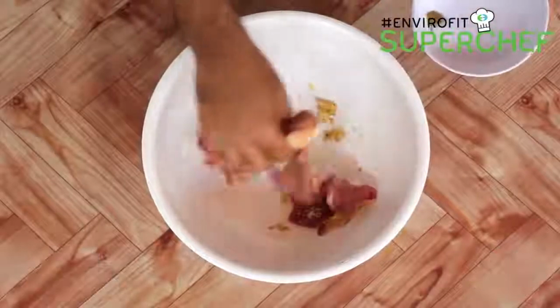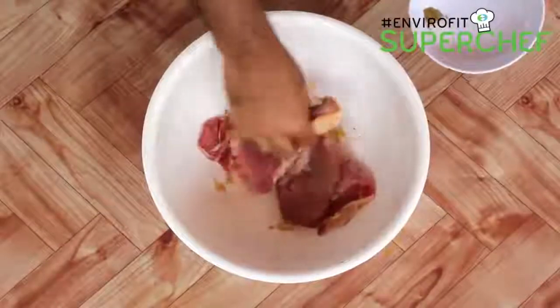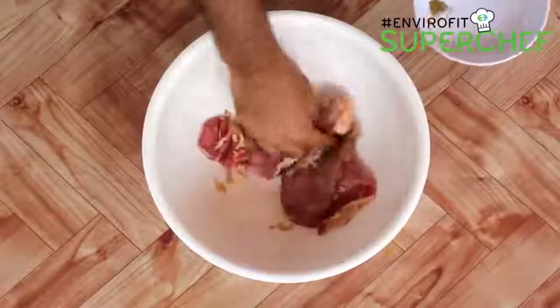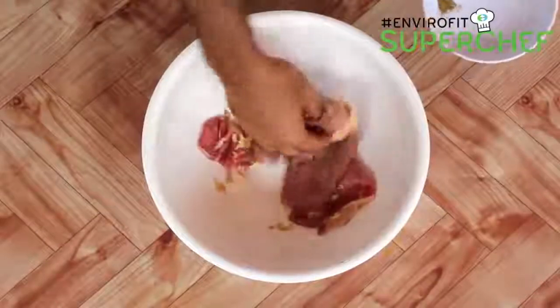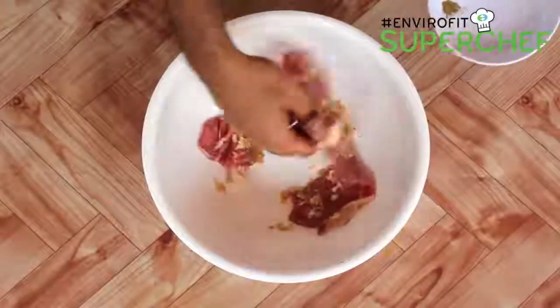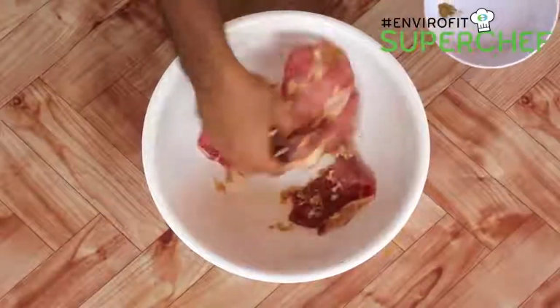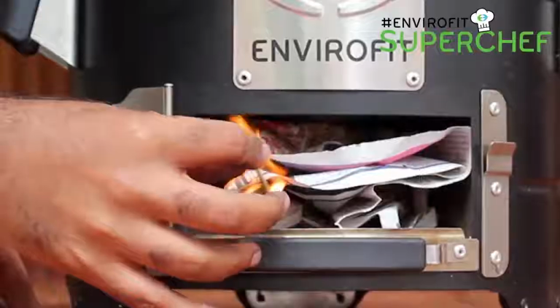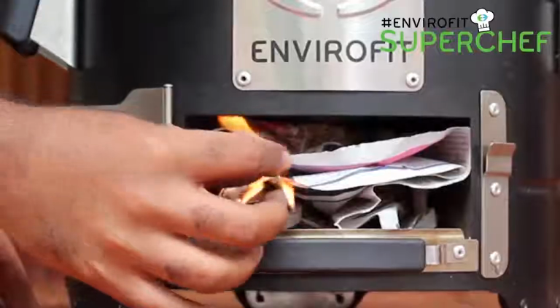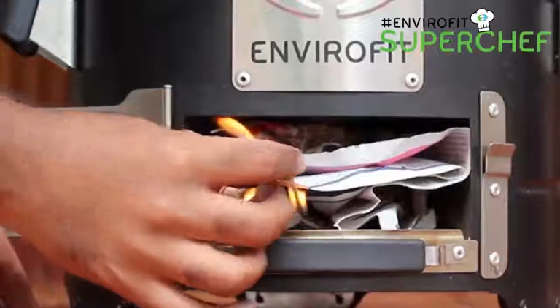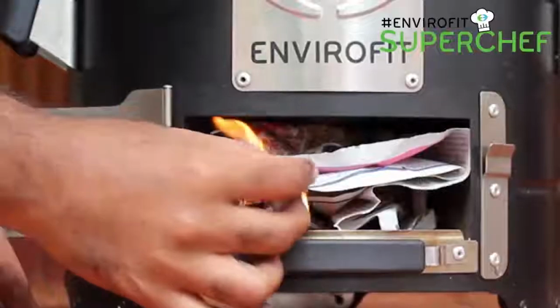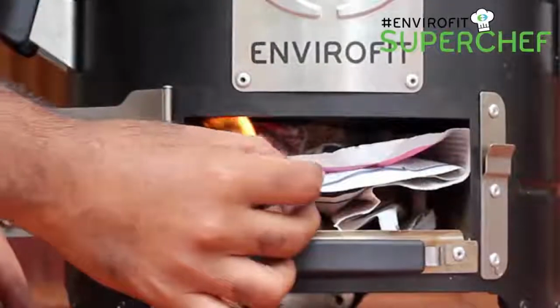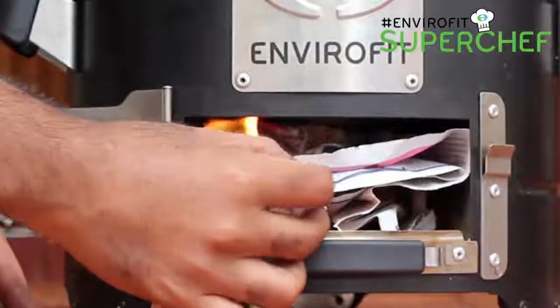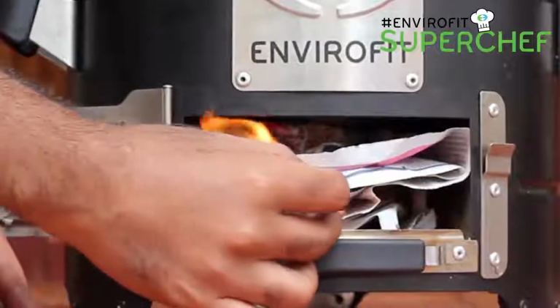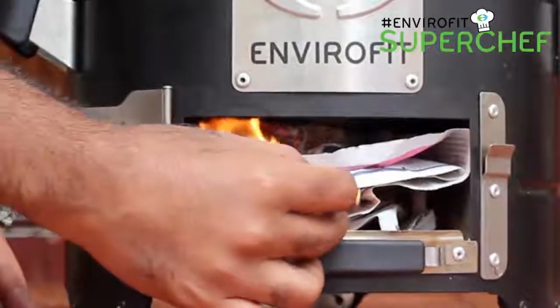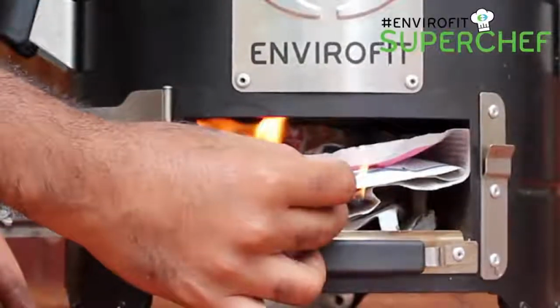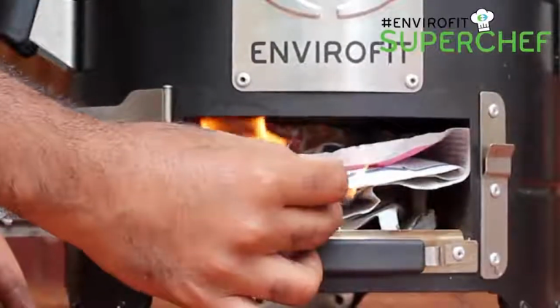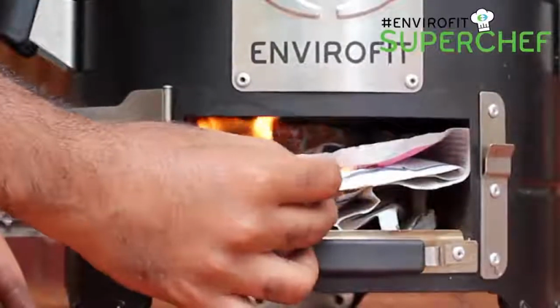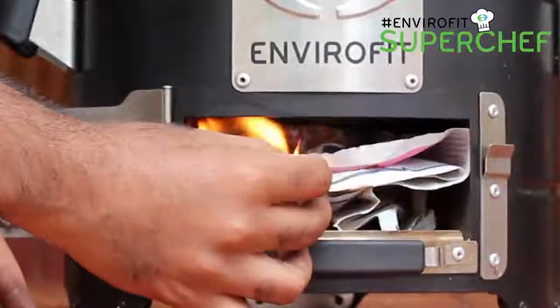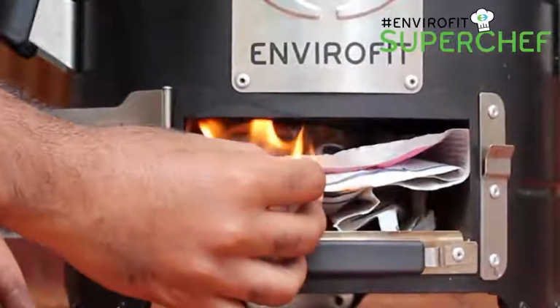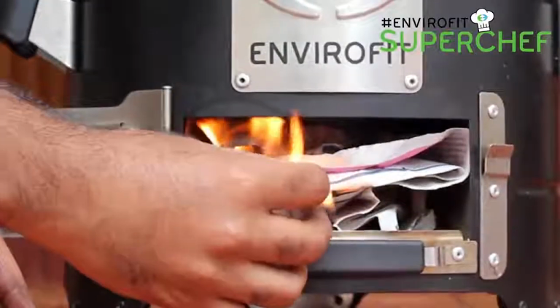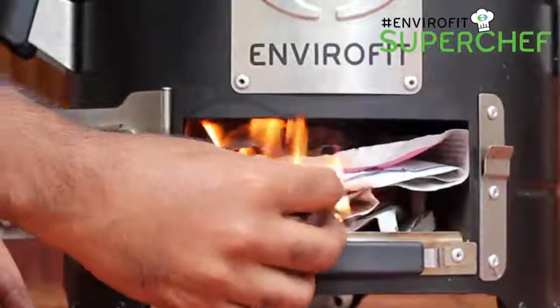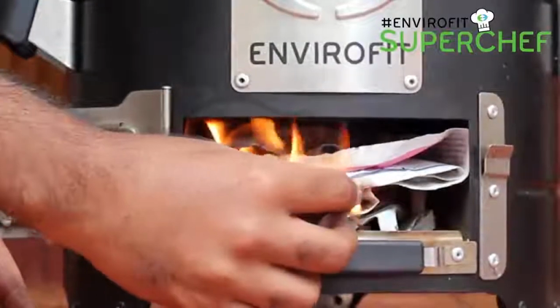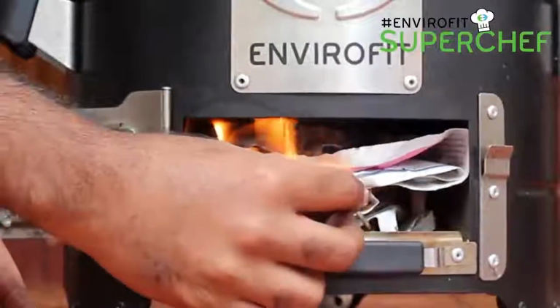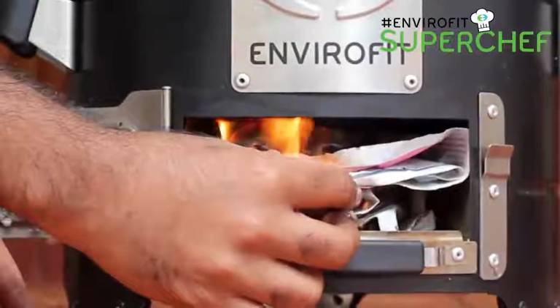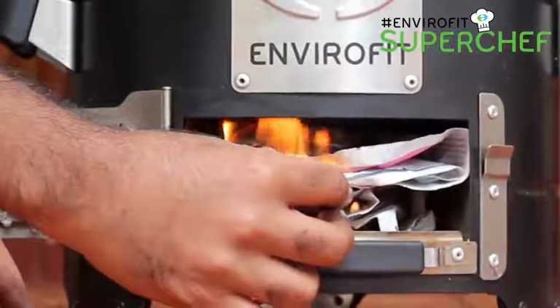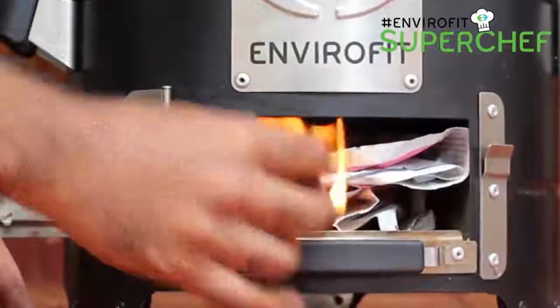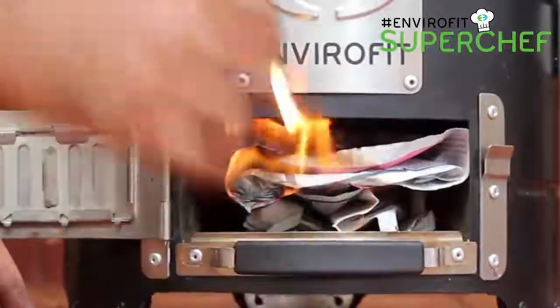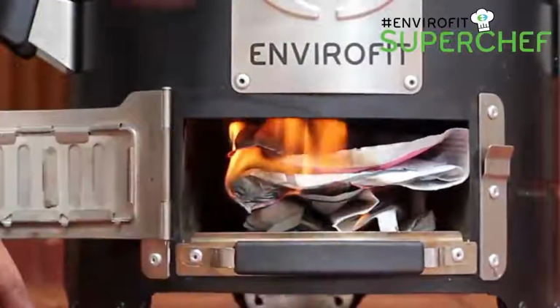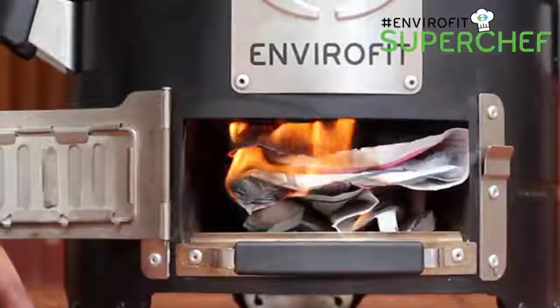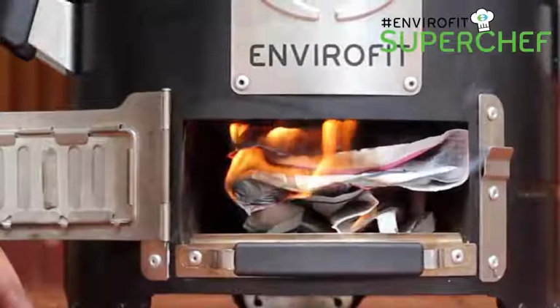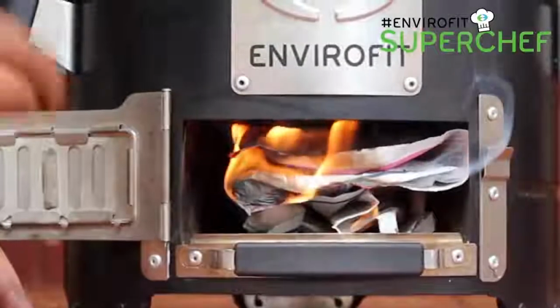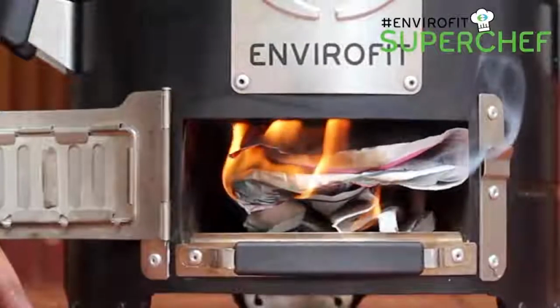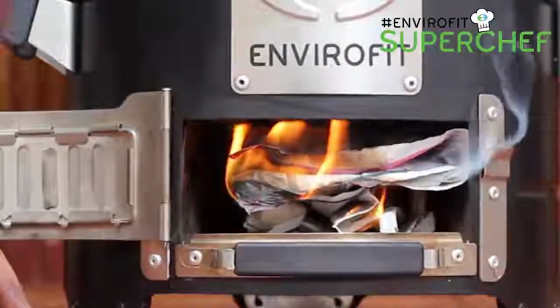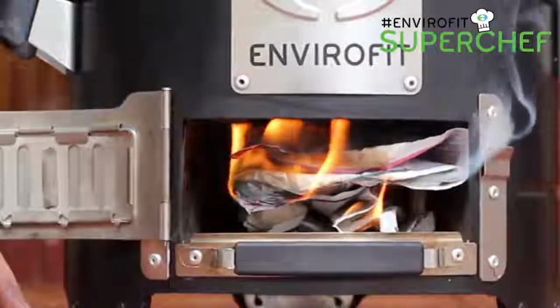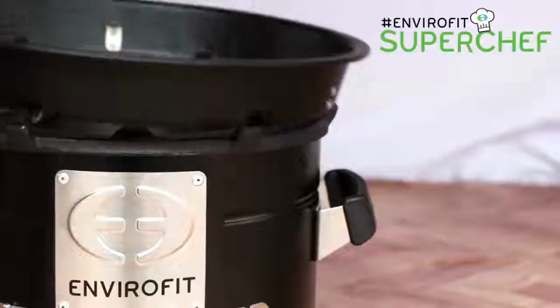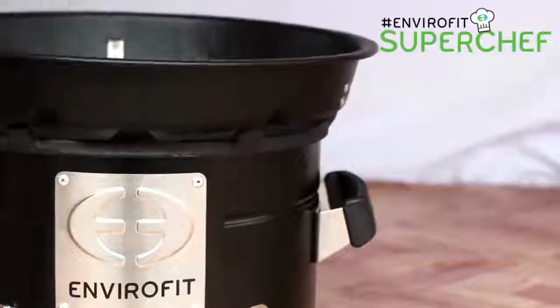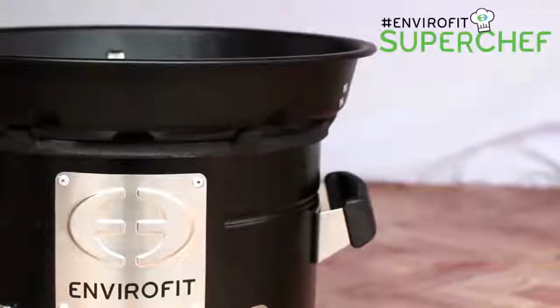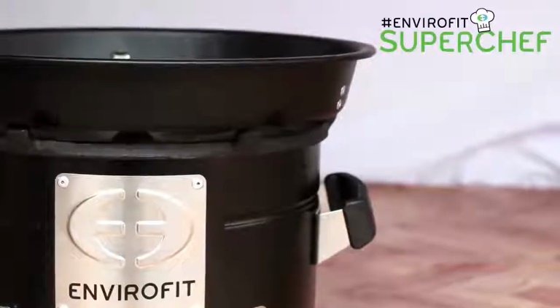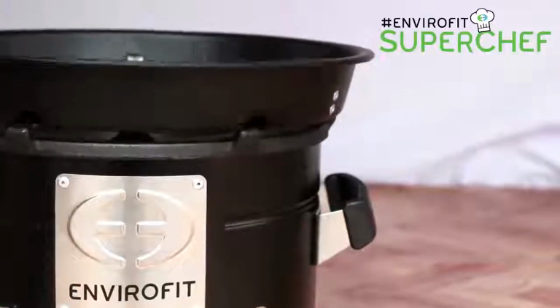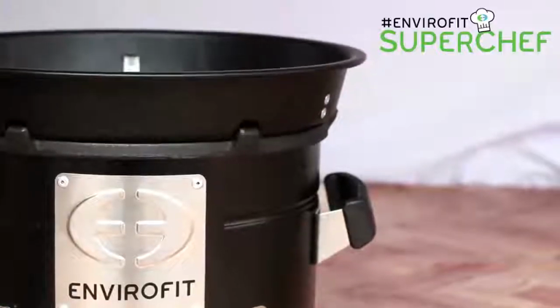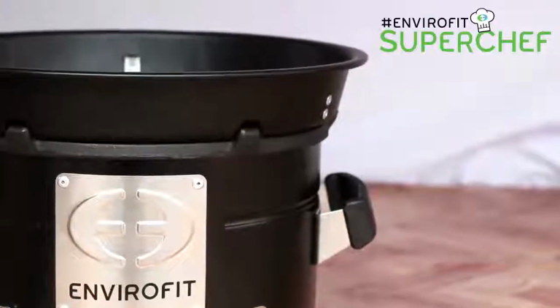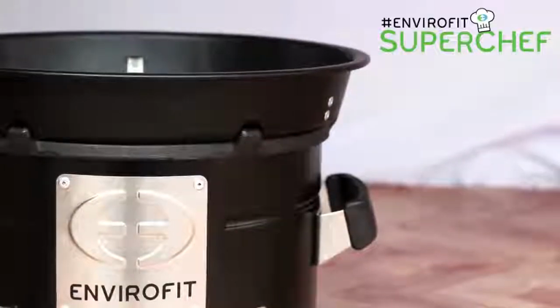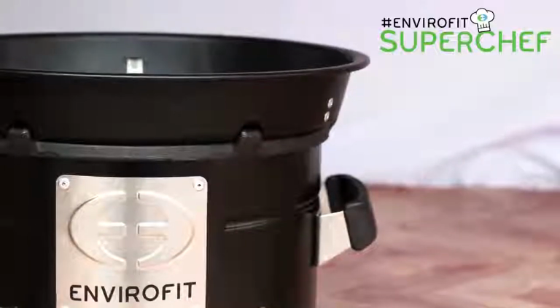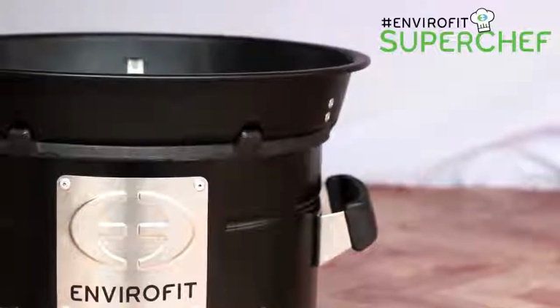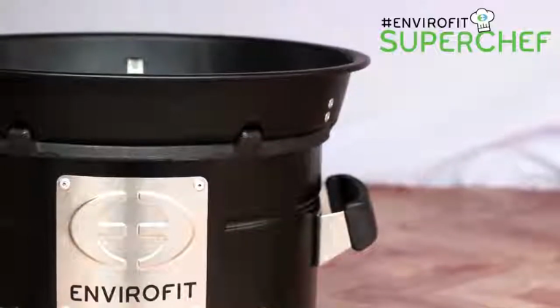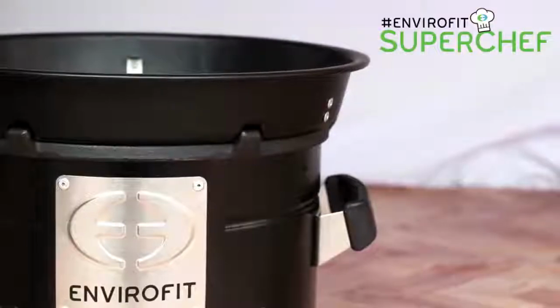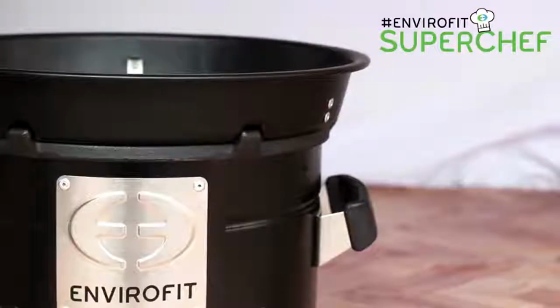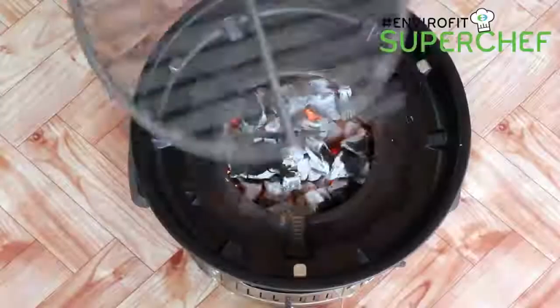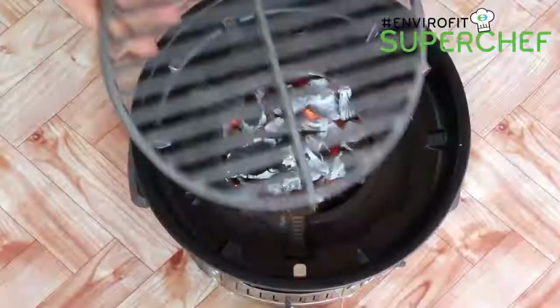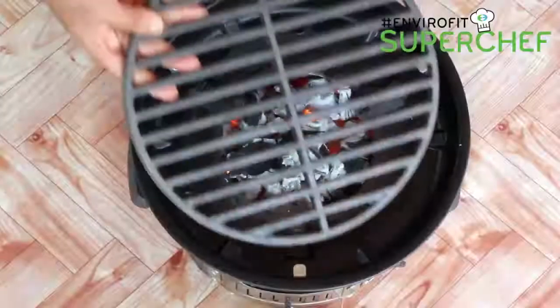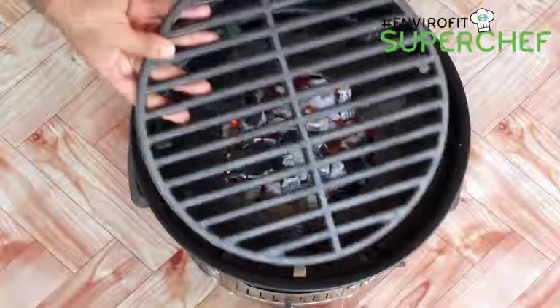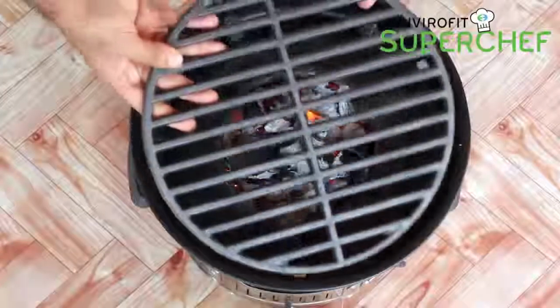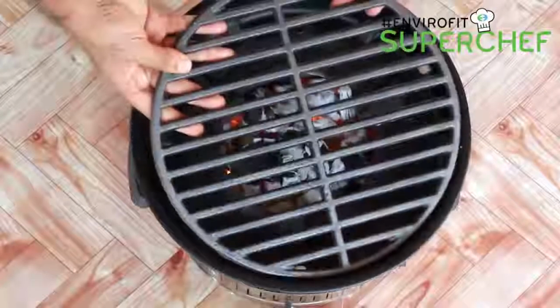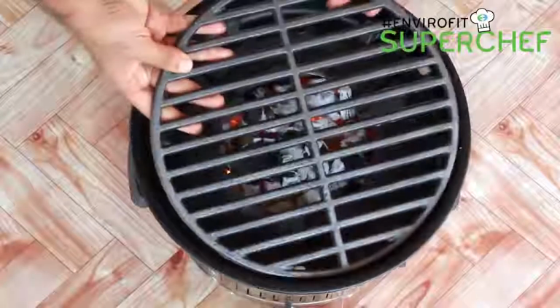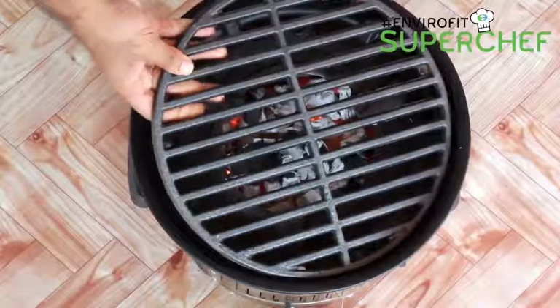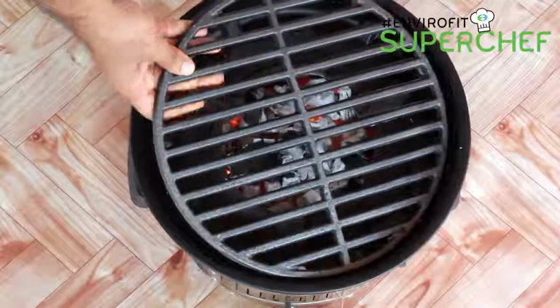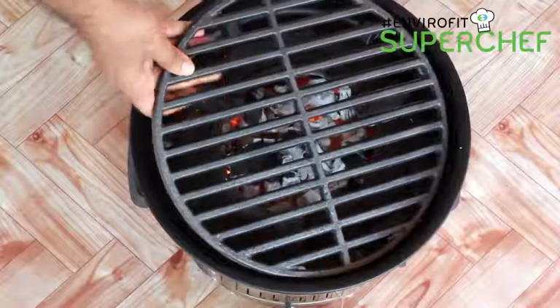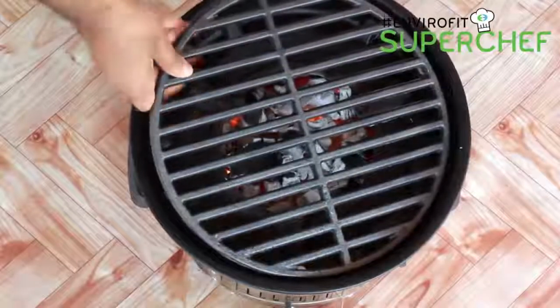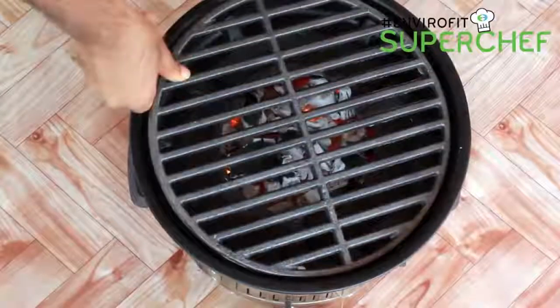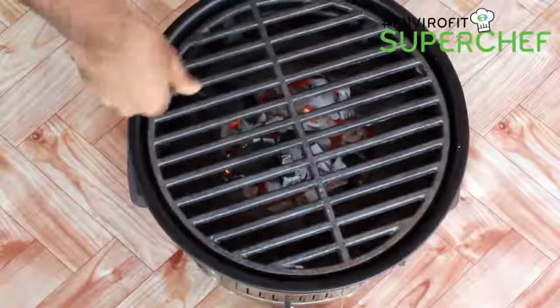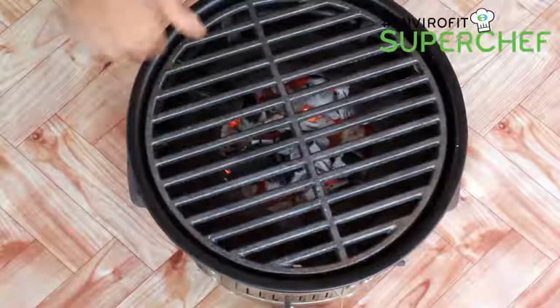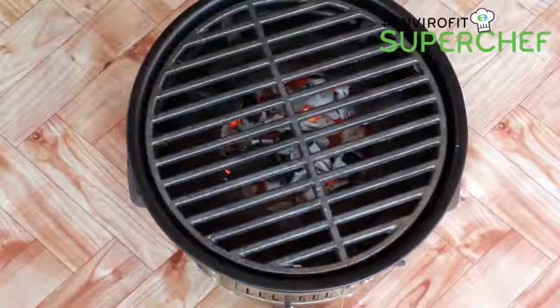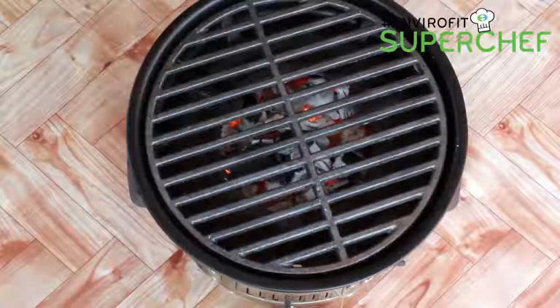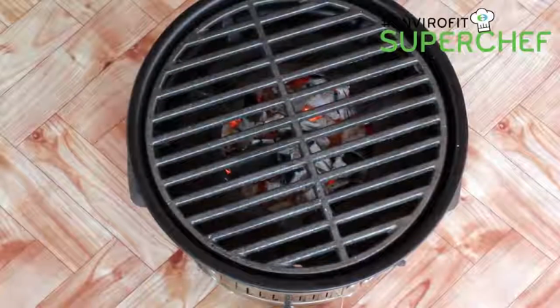When ready to cook, light your Envirofit Super Safer Charcoal Jiko with a little charcoal and once lit, place the Envirofit Super Grill on the Jiko to preheat.